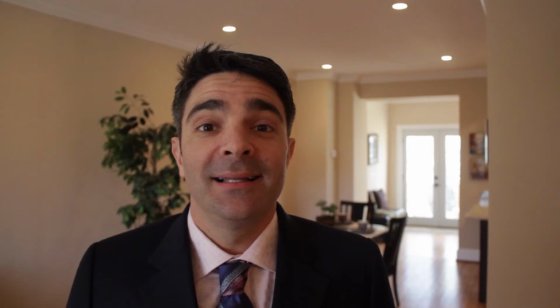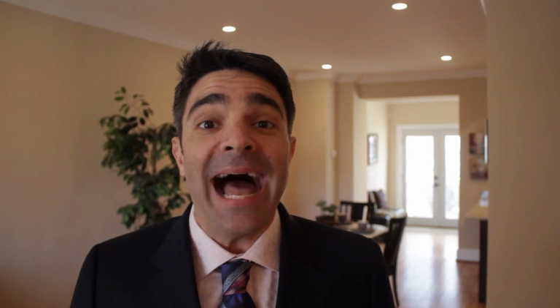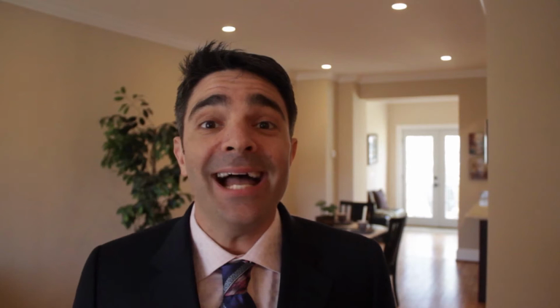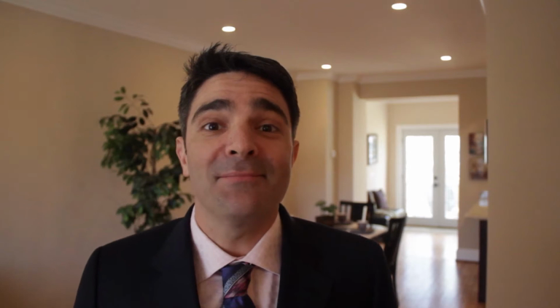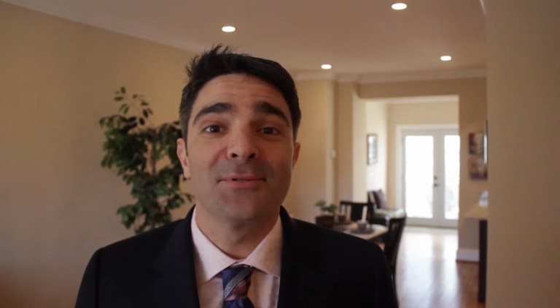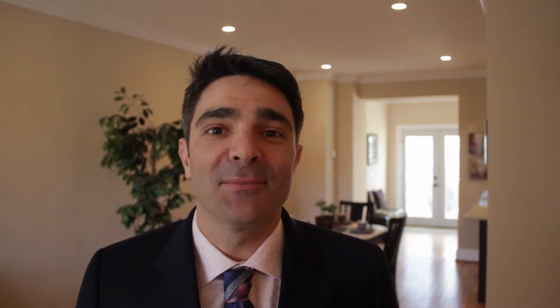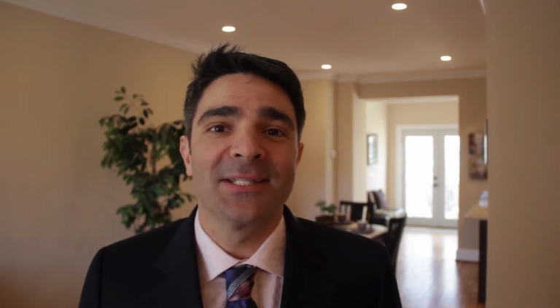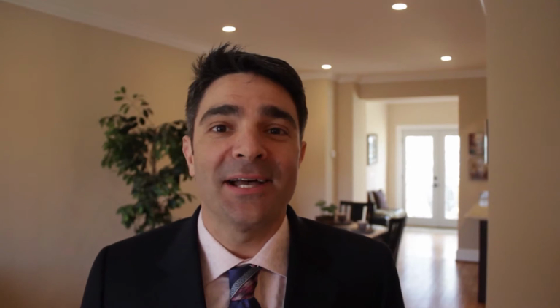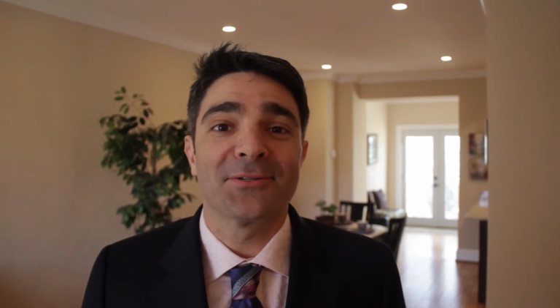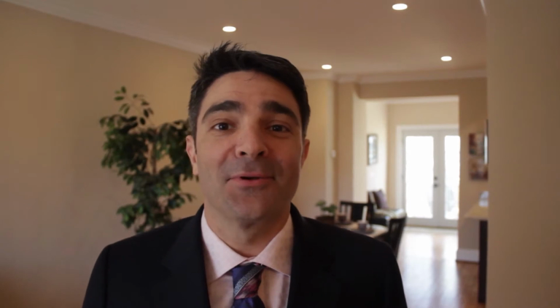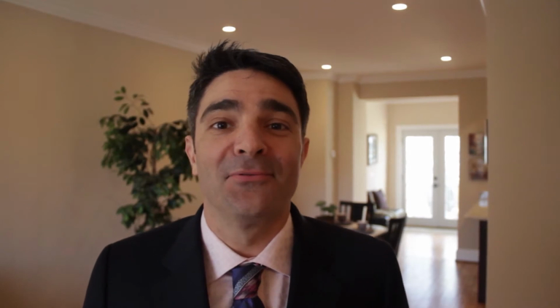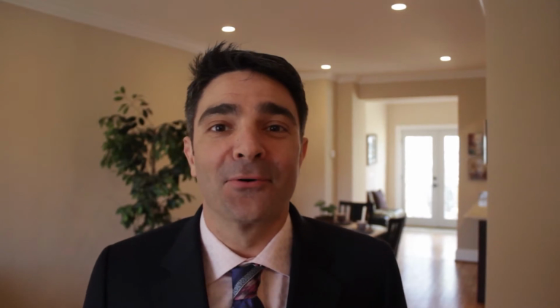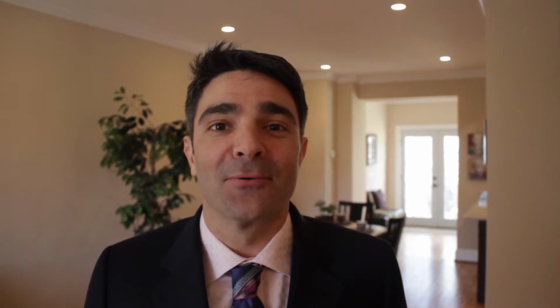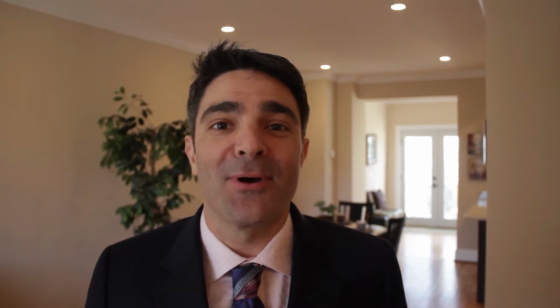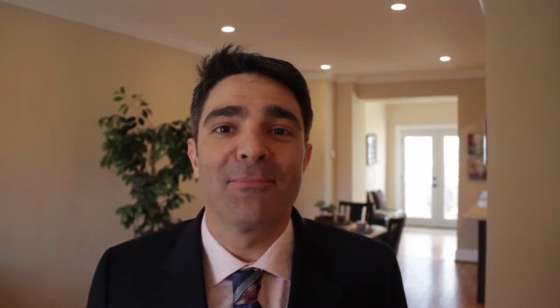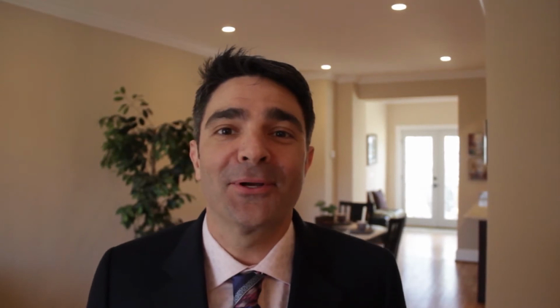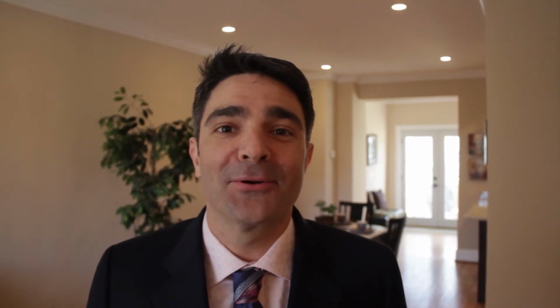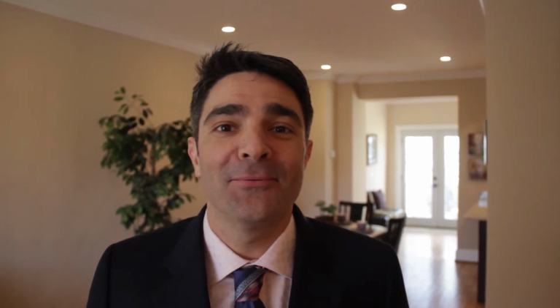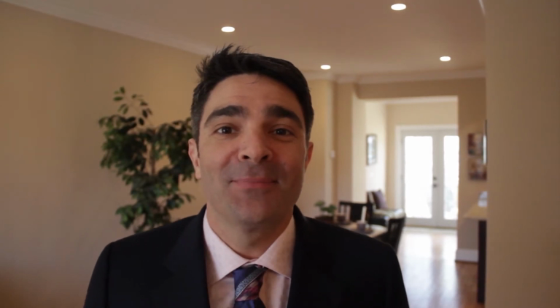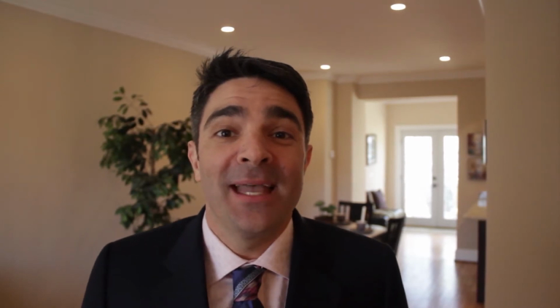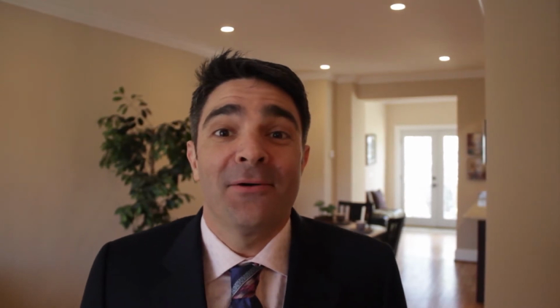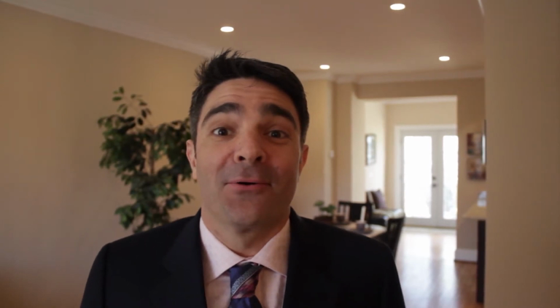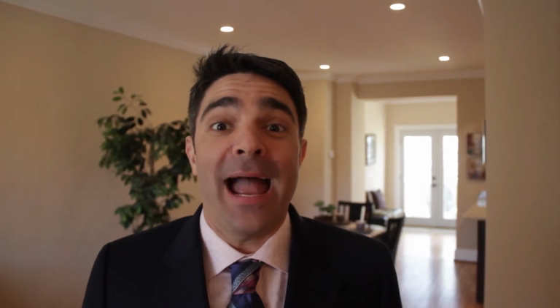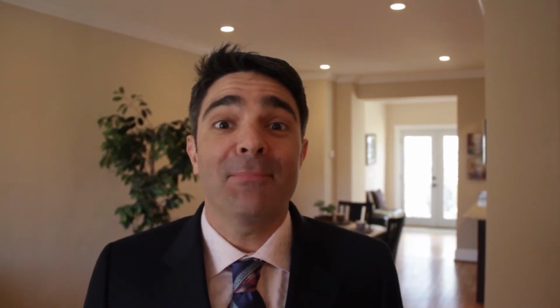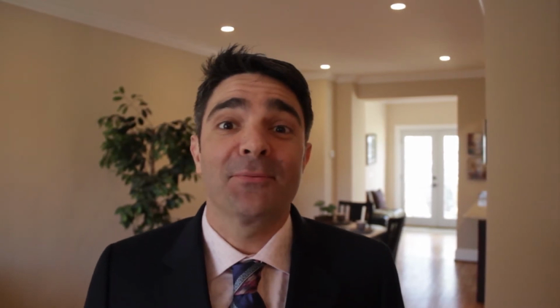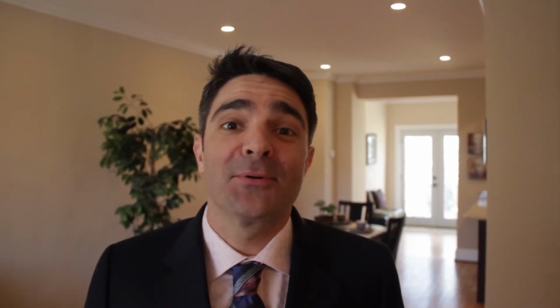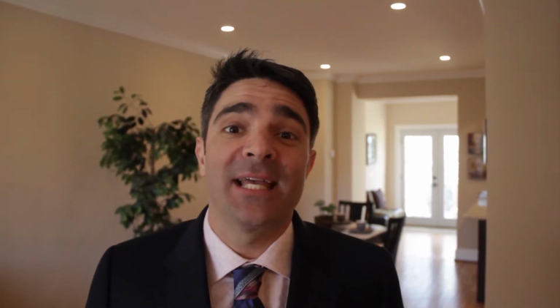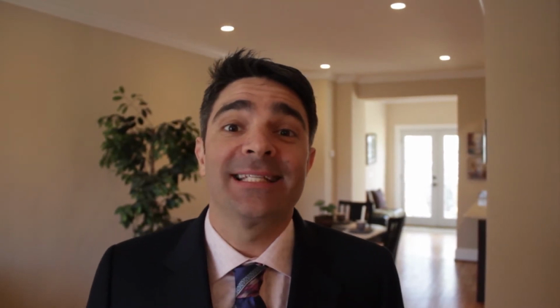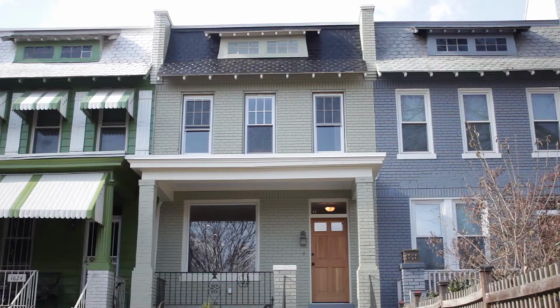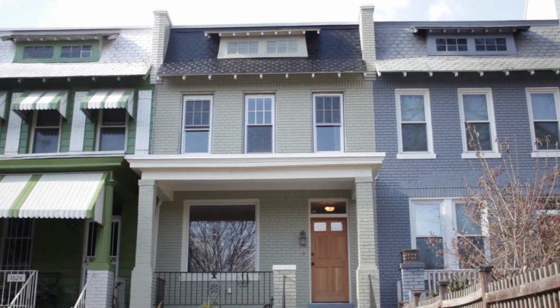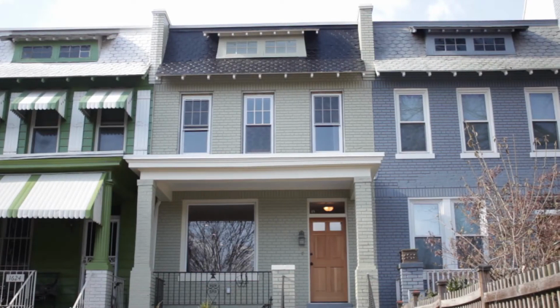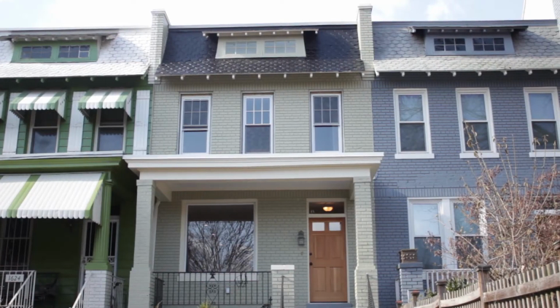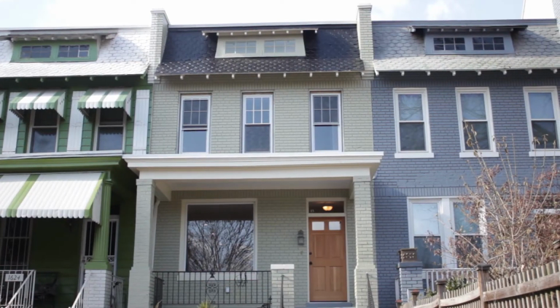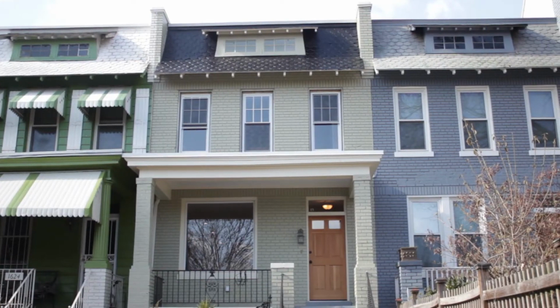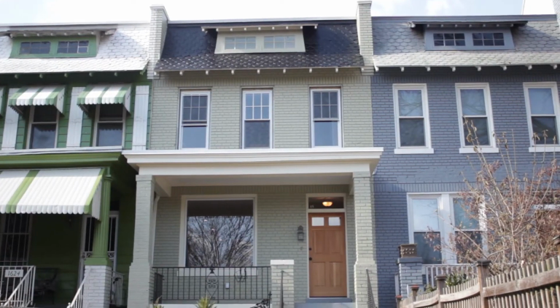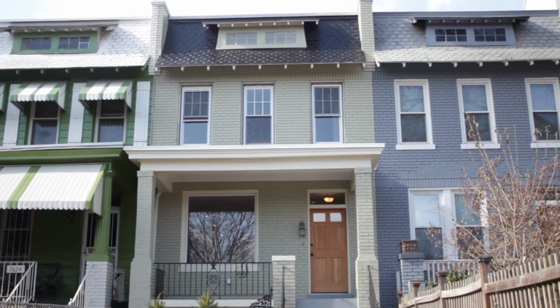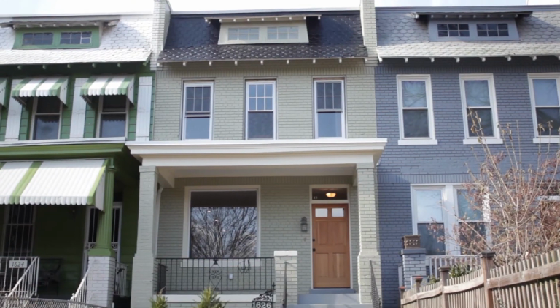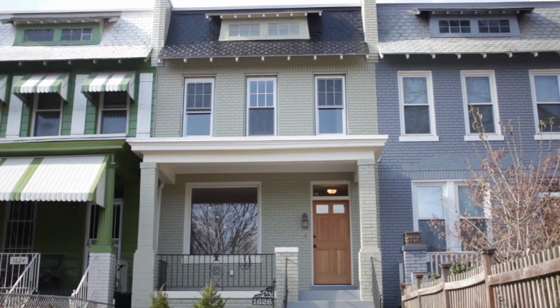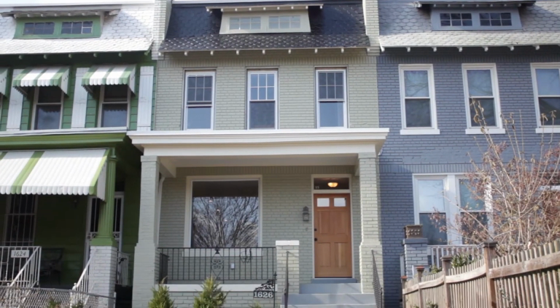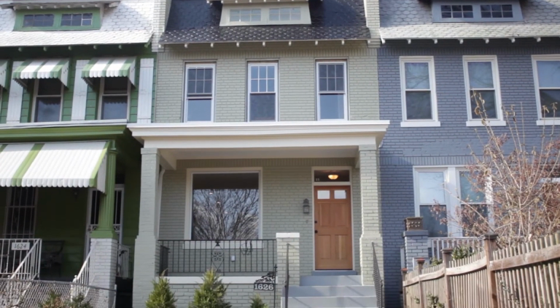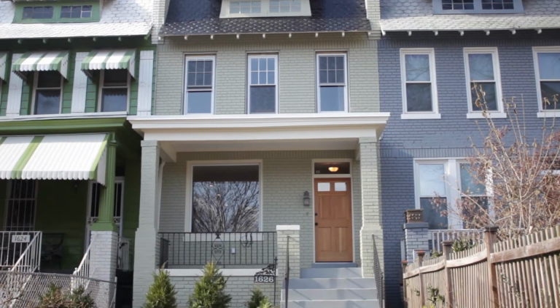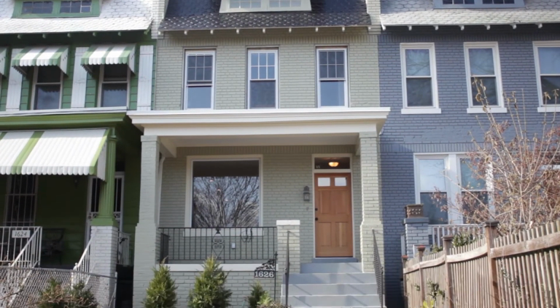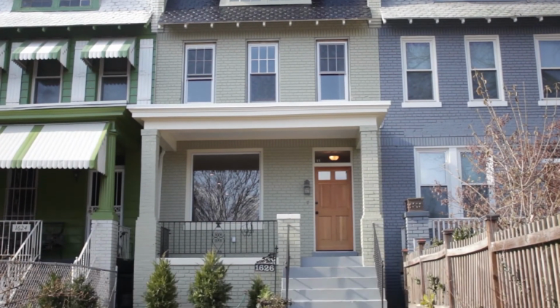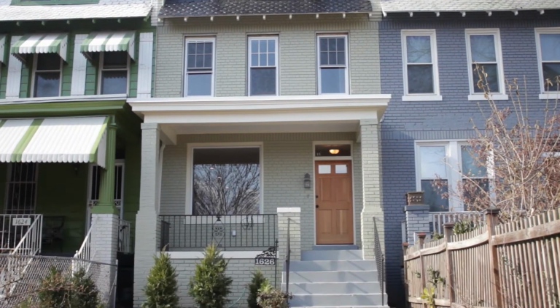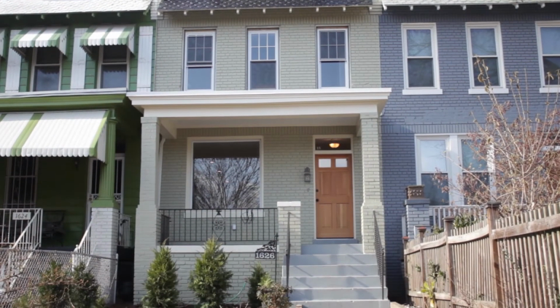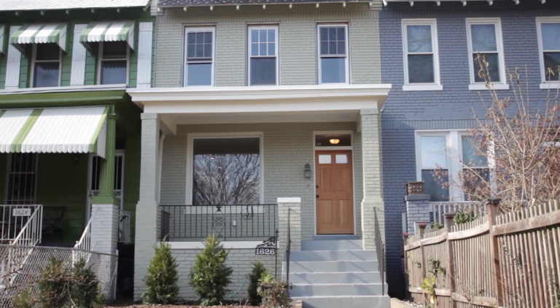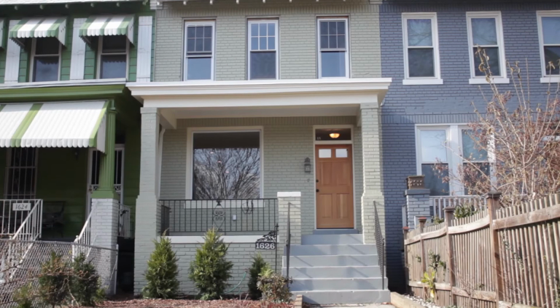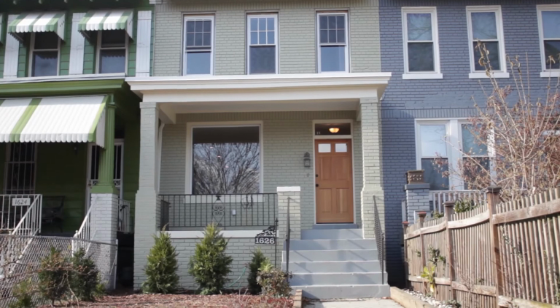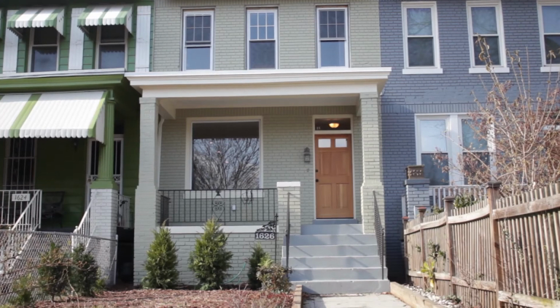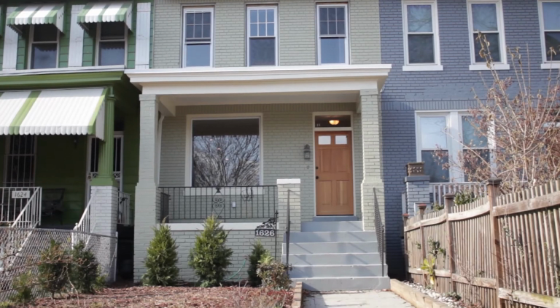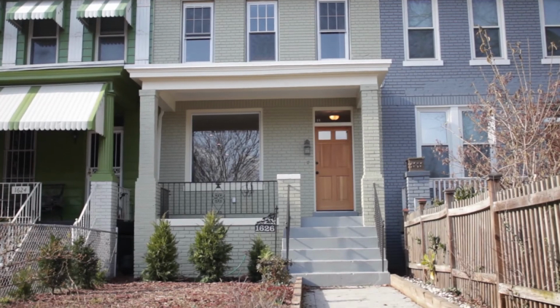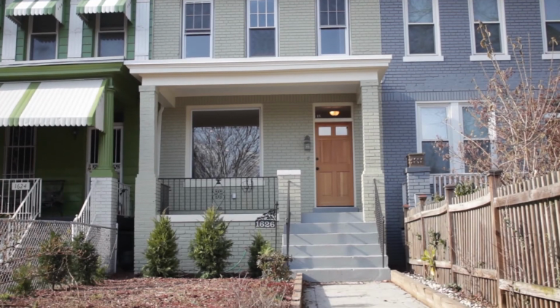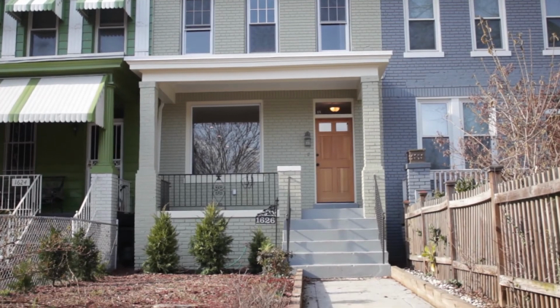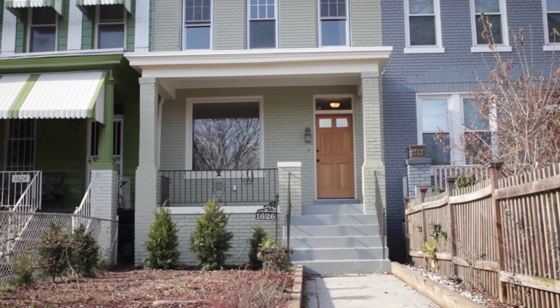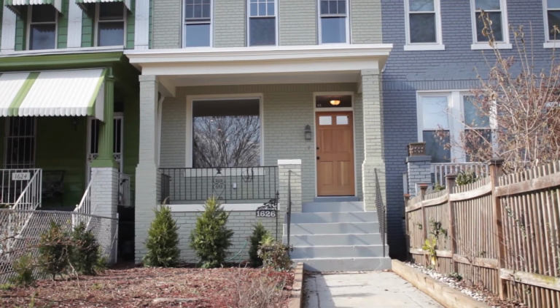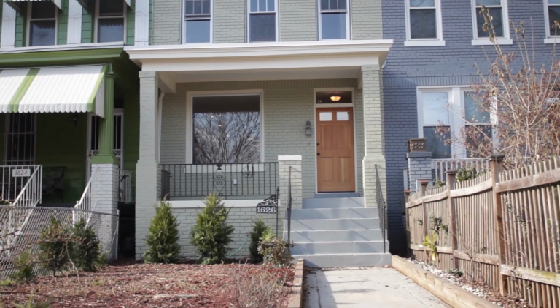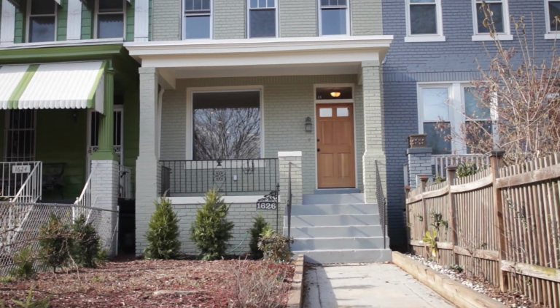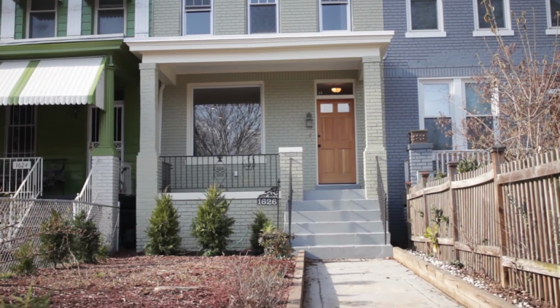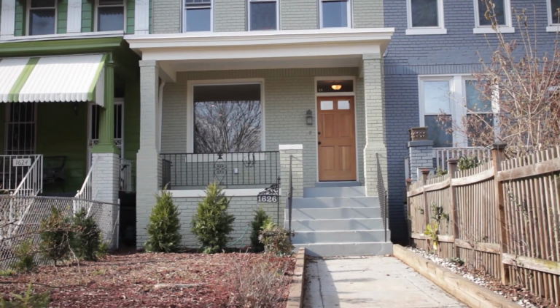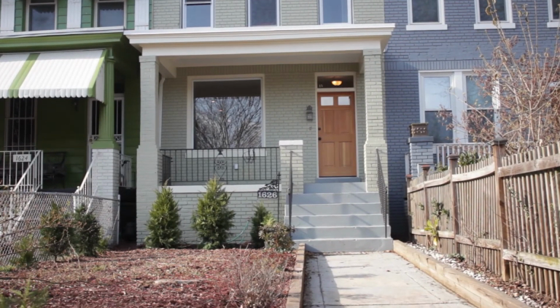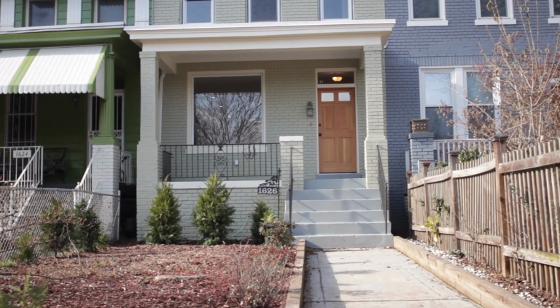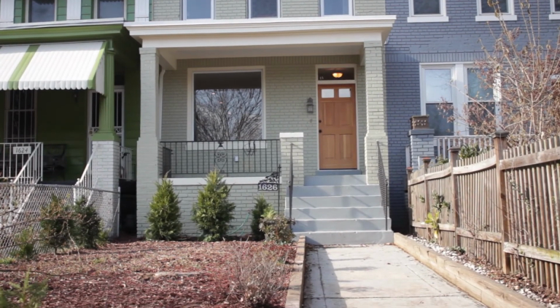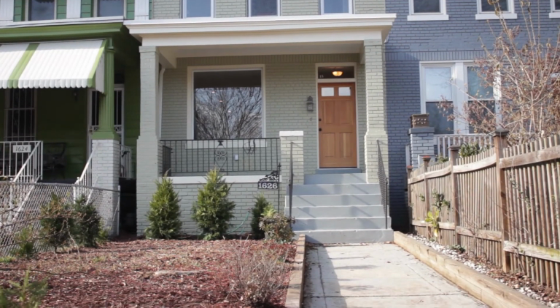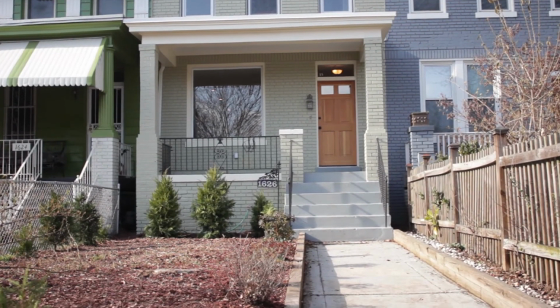Hi, I'm Jim Lasowski with Fulcrum Property Group. We're happy to present 1626 Potomac Avenue Southeast, located in the heart of the Hill East neighborhood.